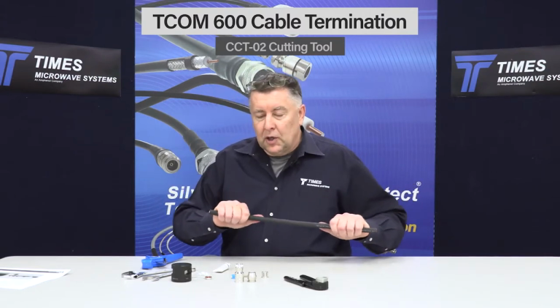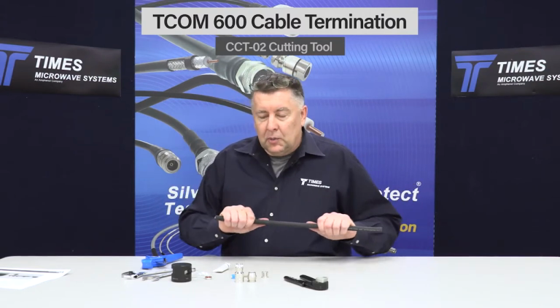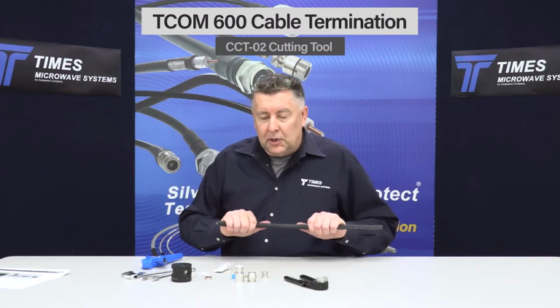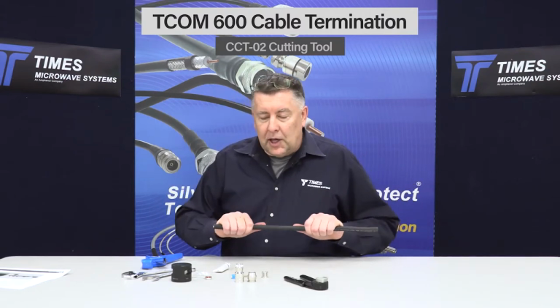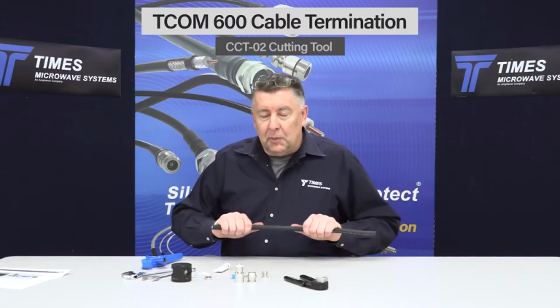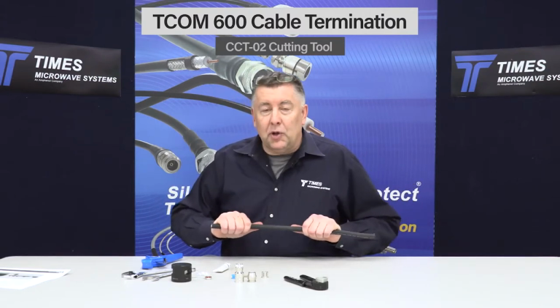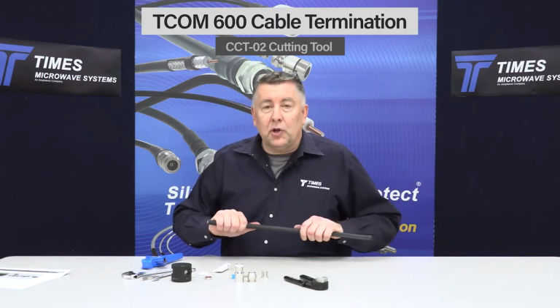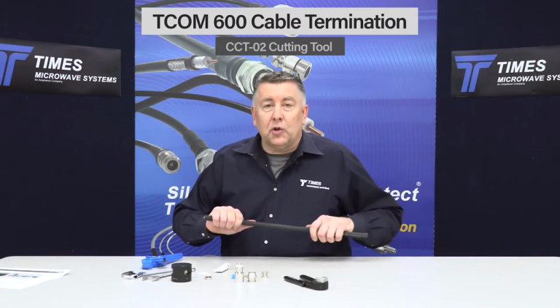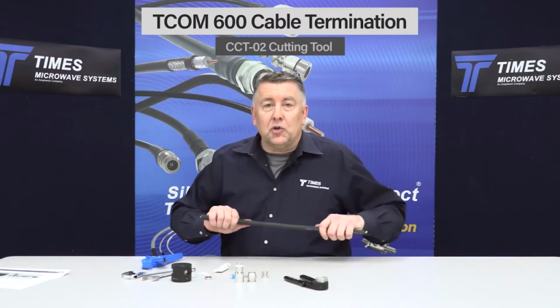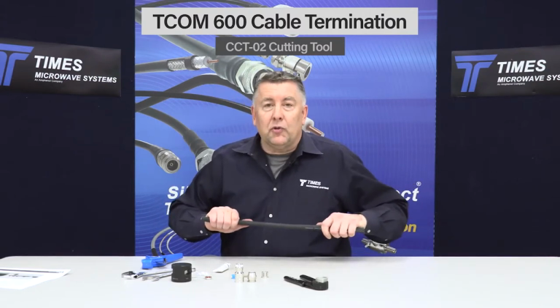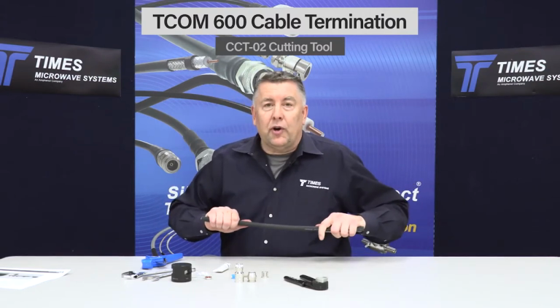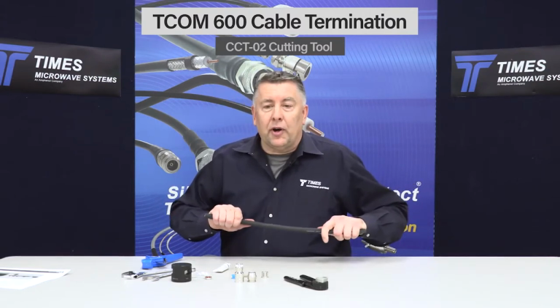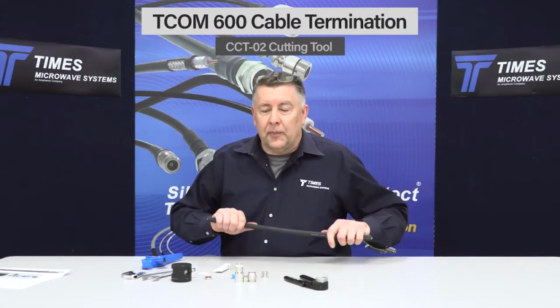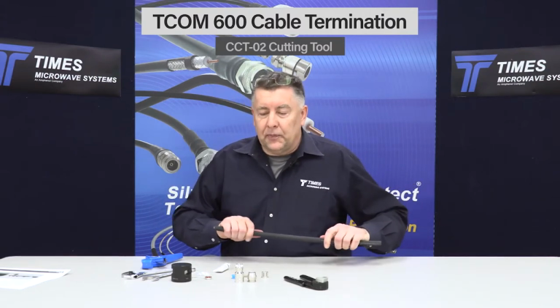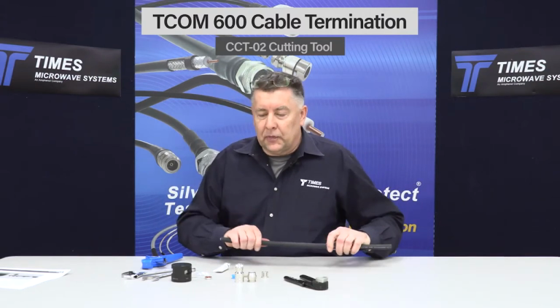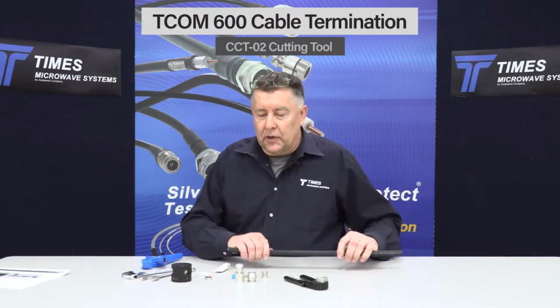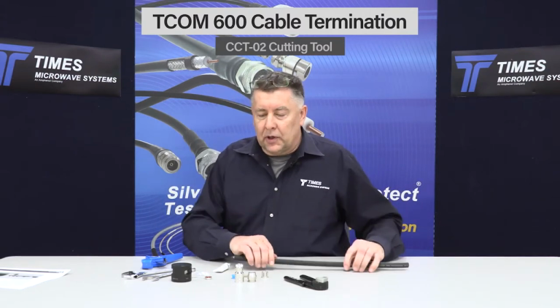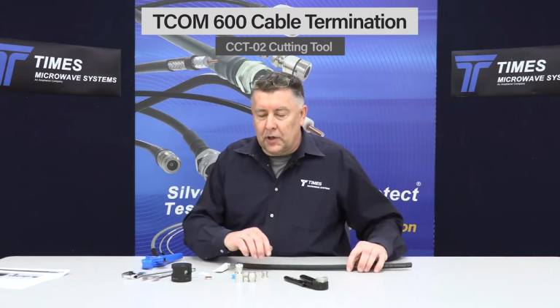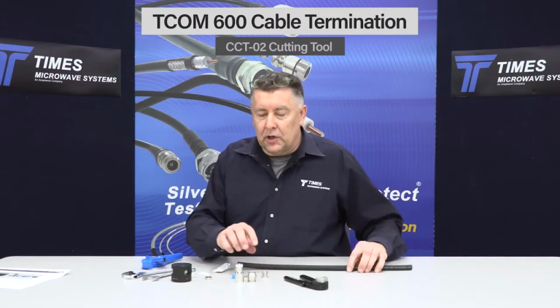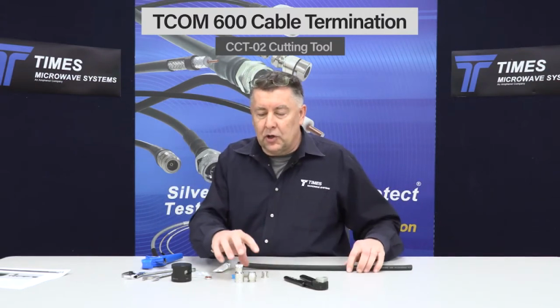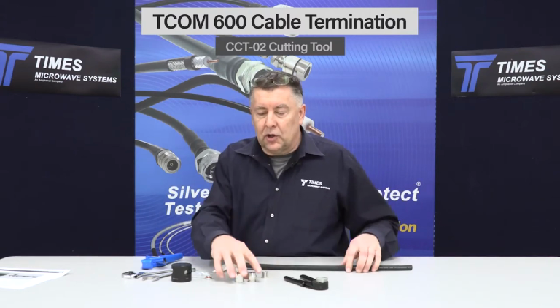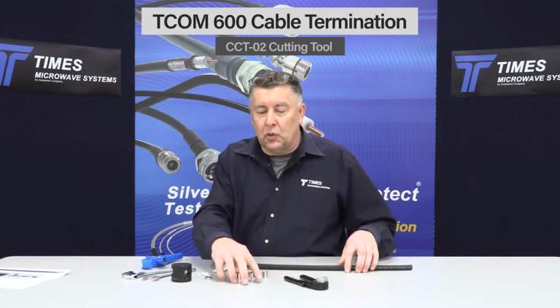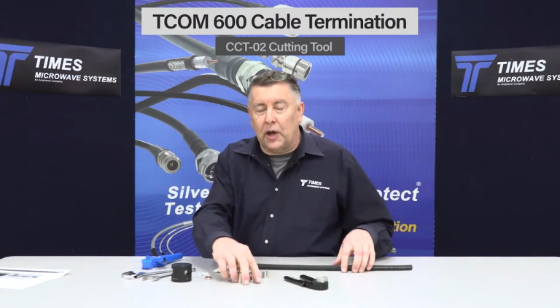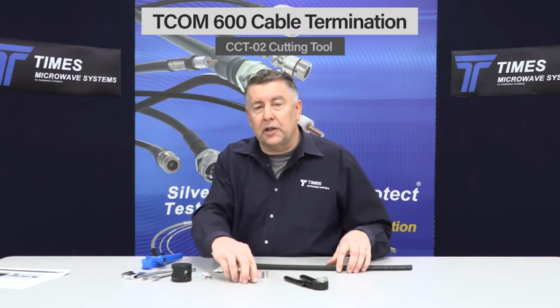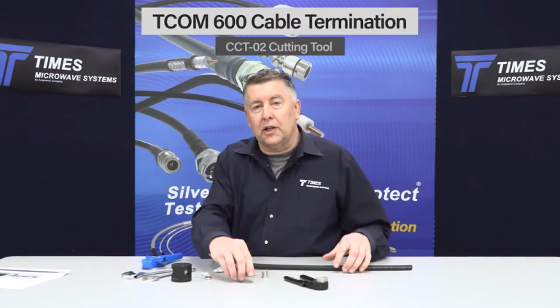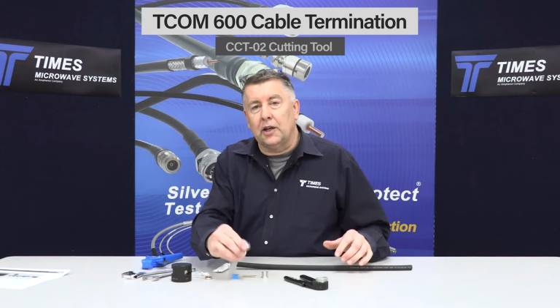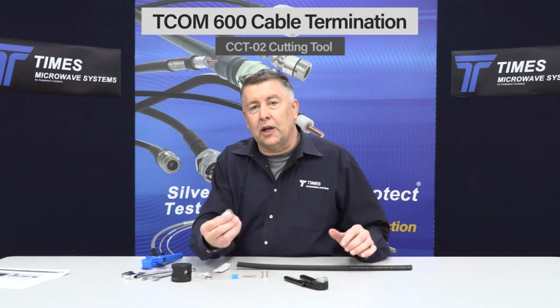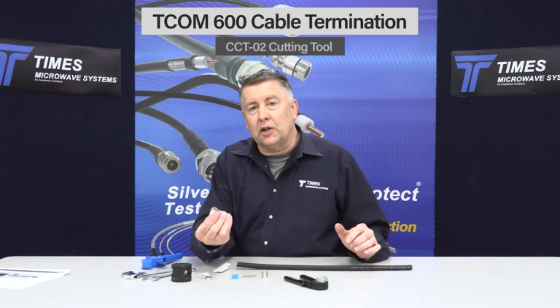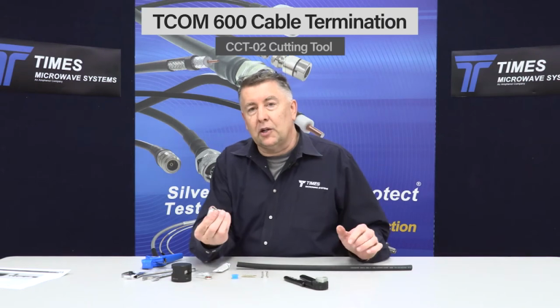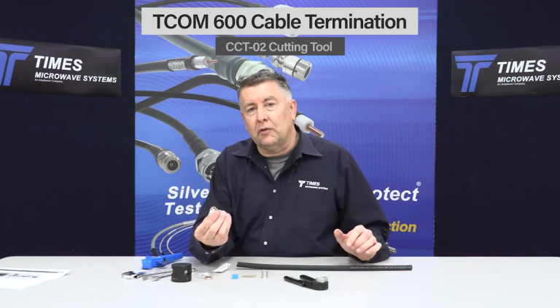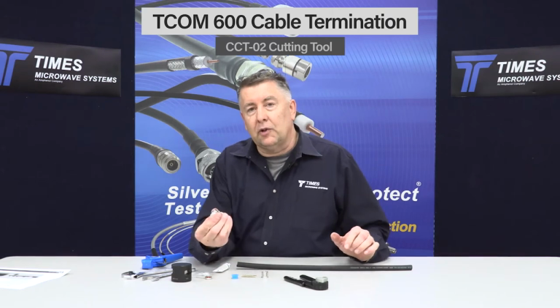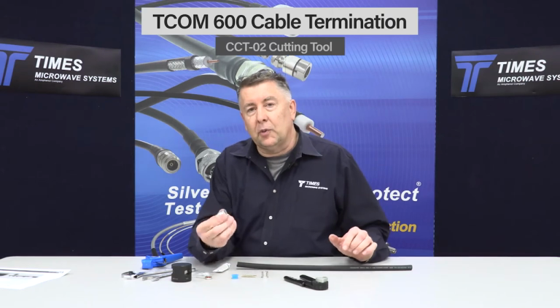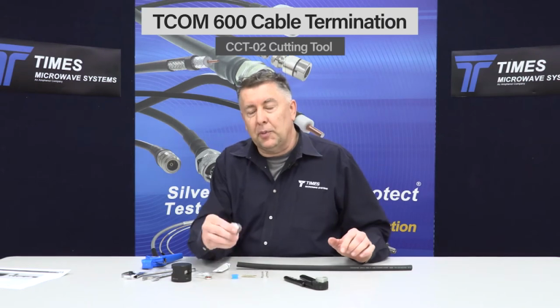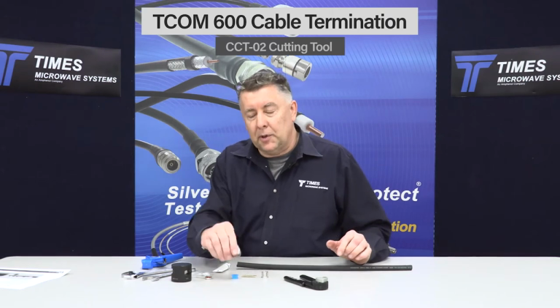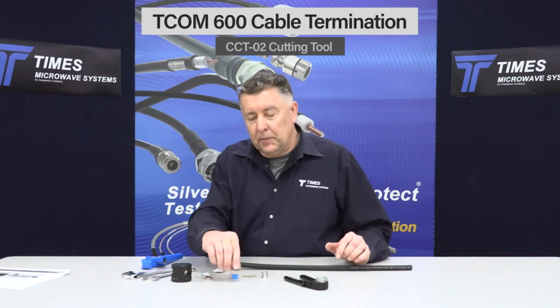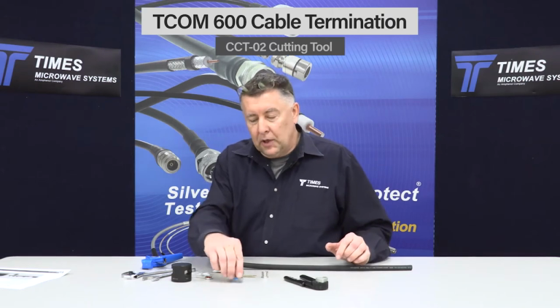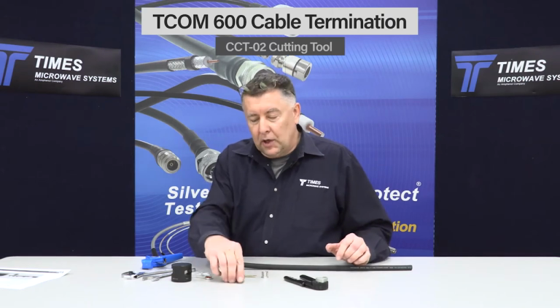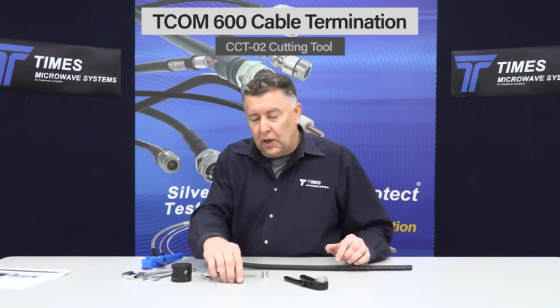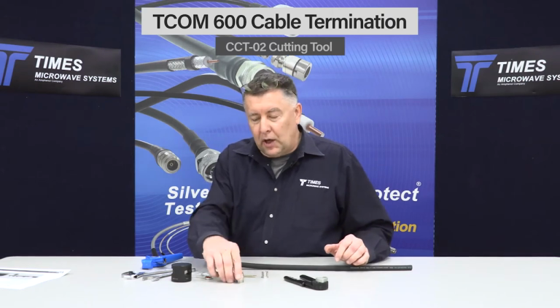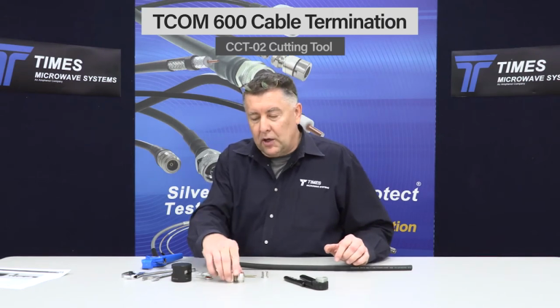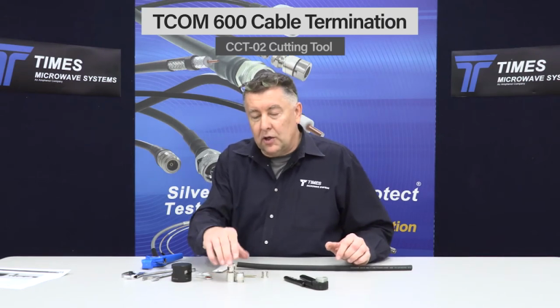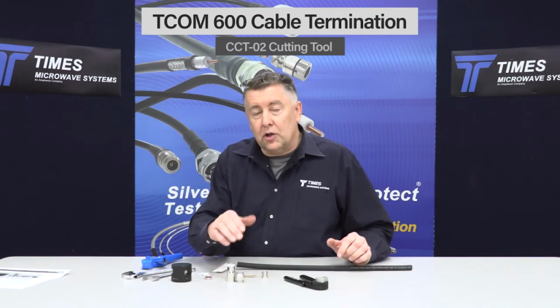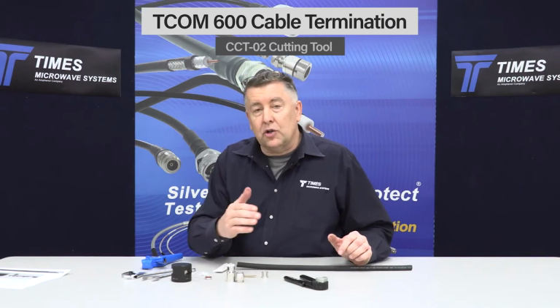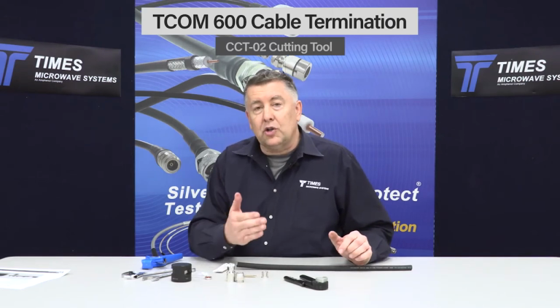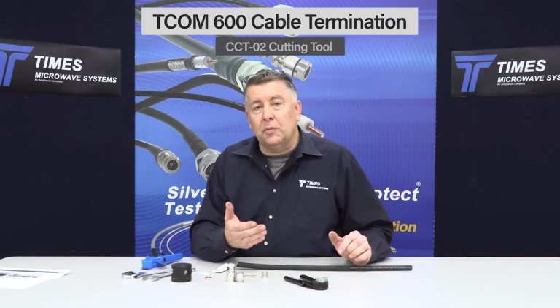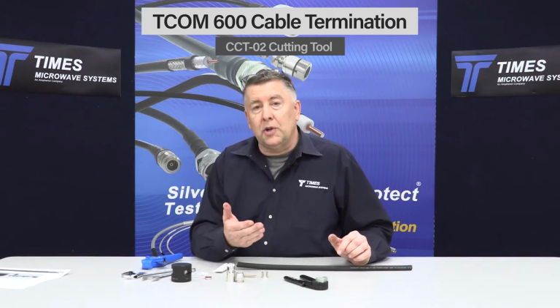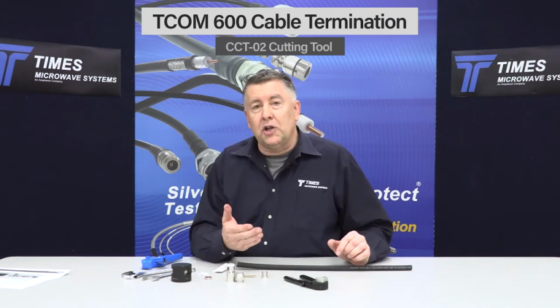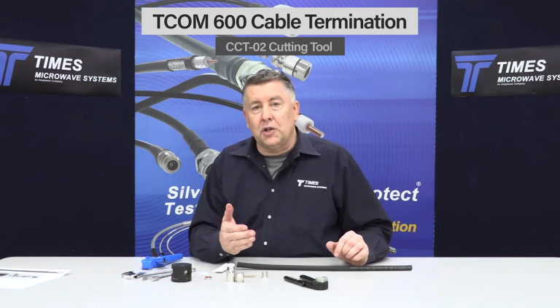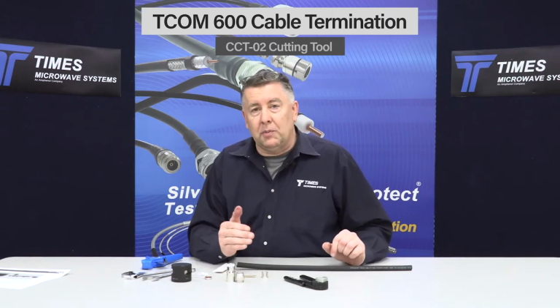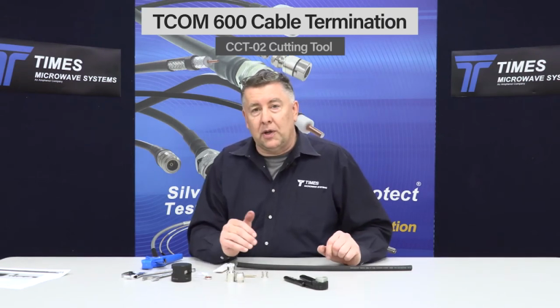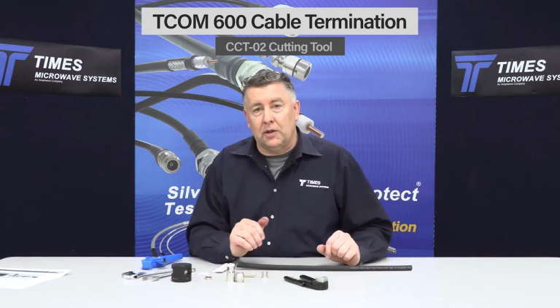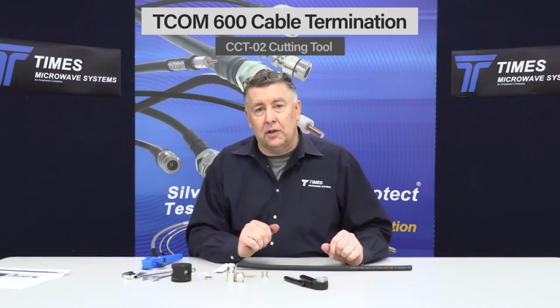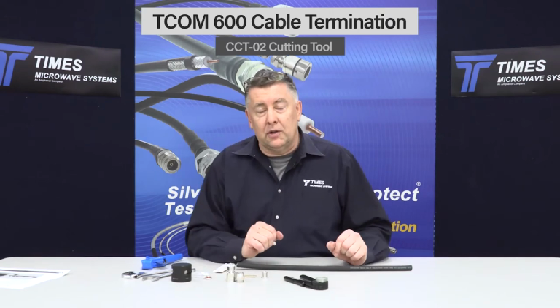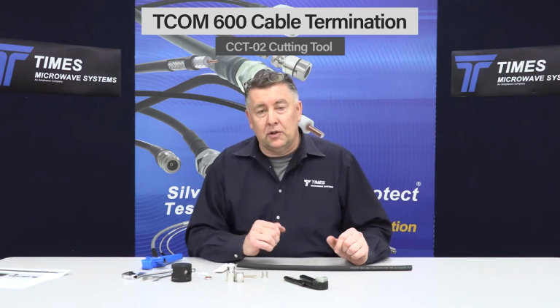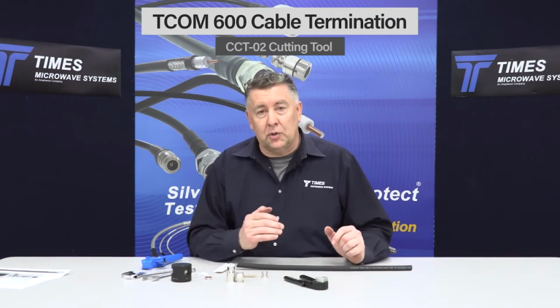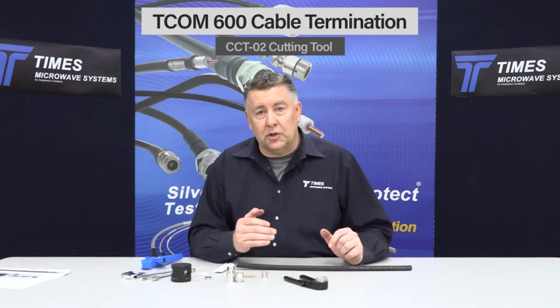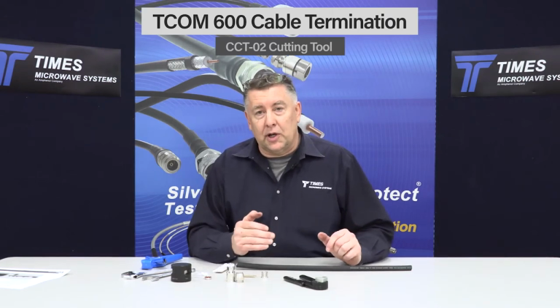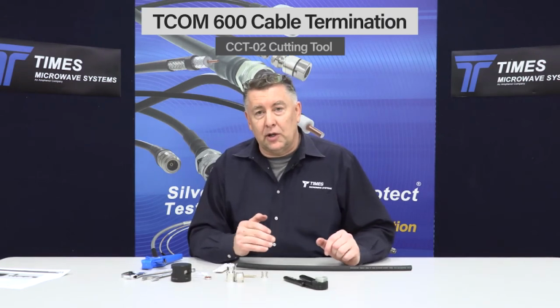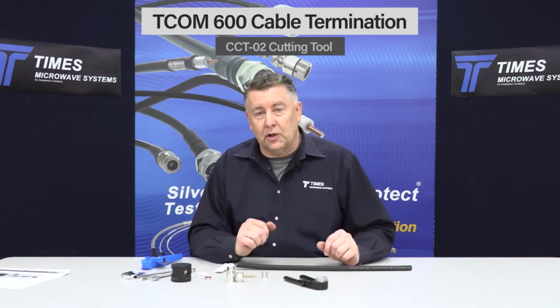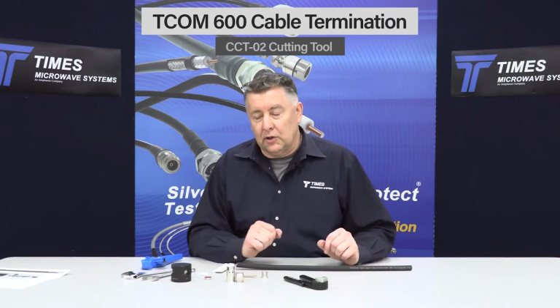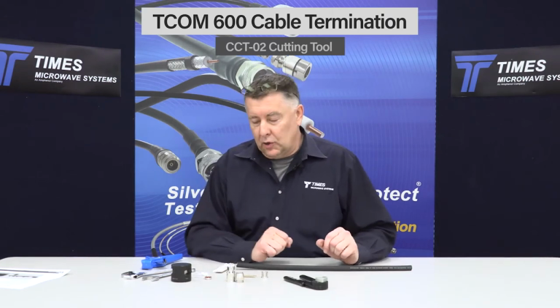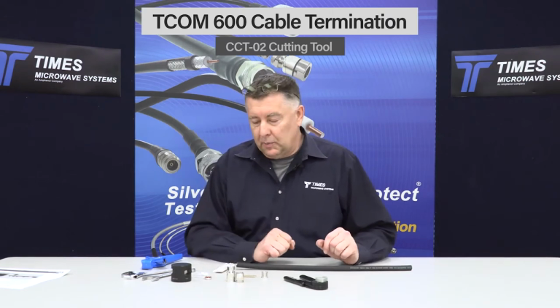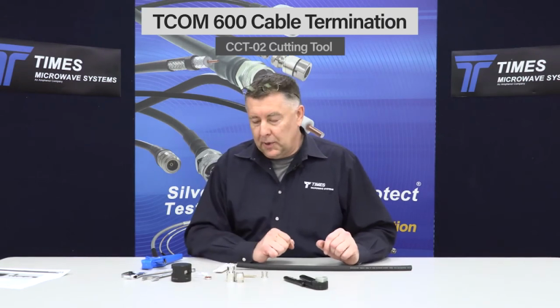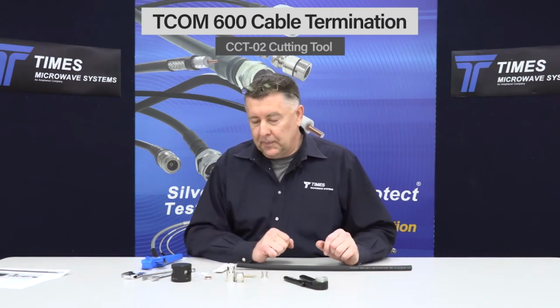The cable only goes so far. You need a good quality connector for low PIM, and you need a good termination method to attain low PIM.